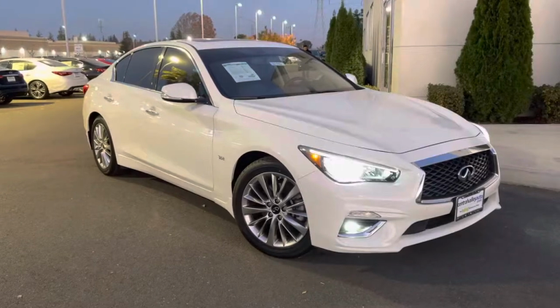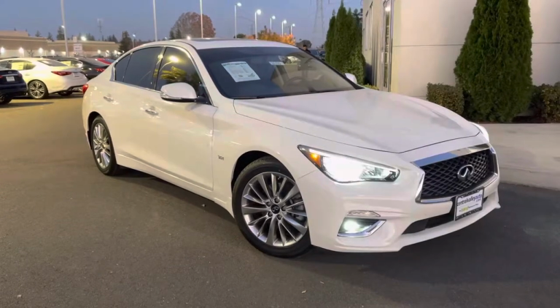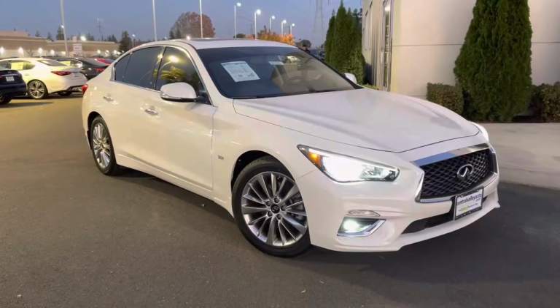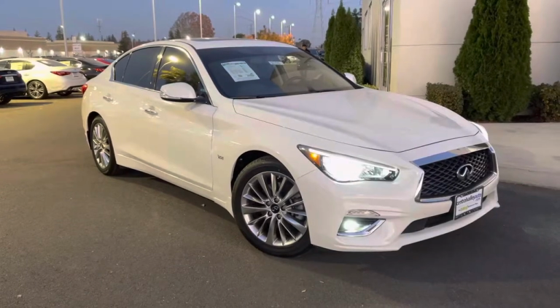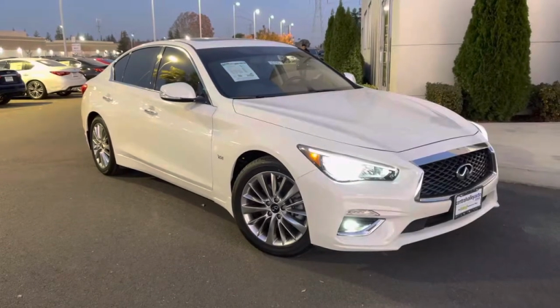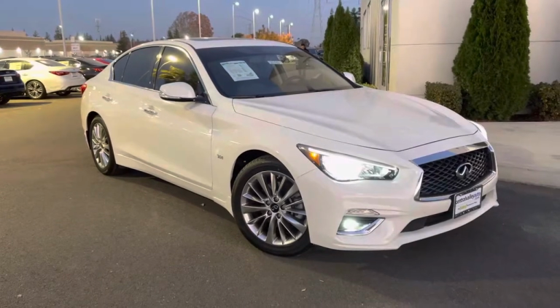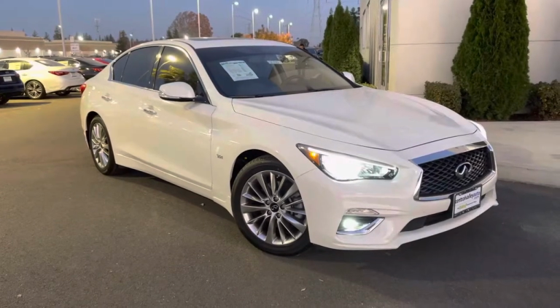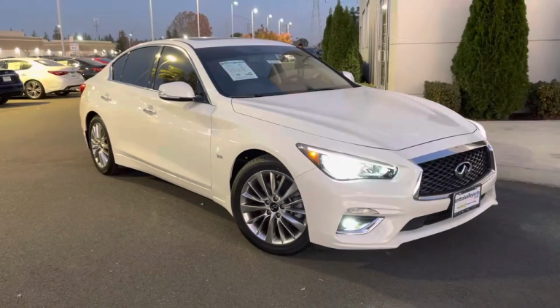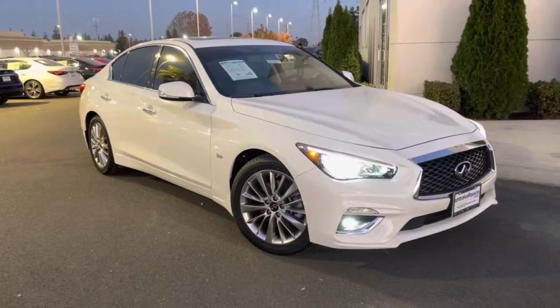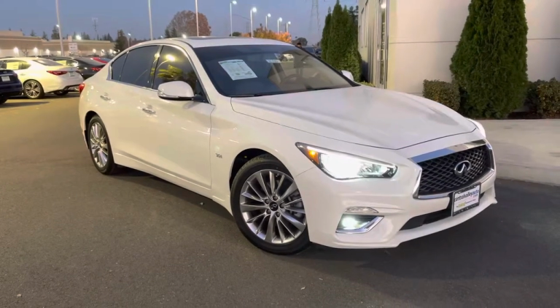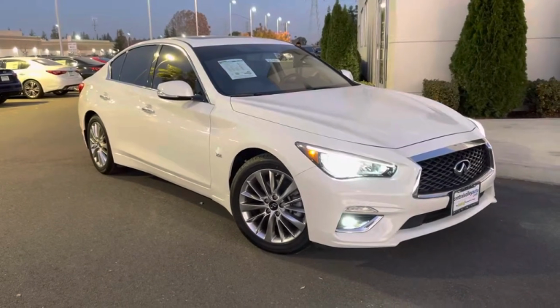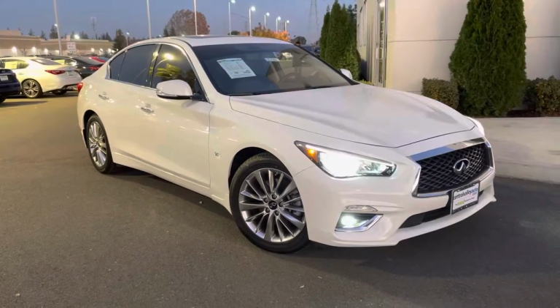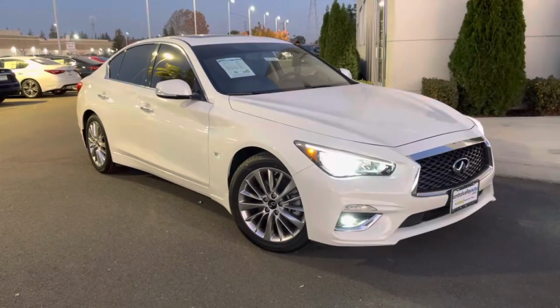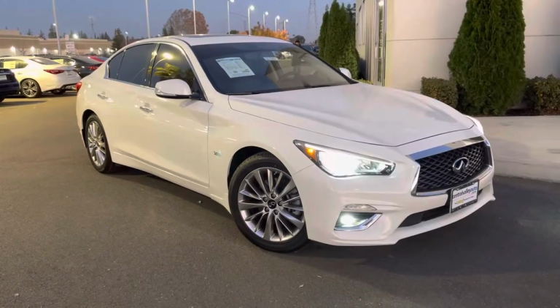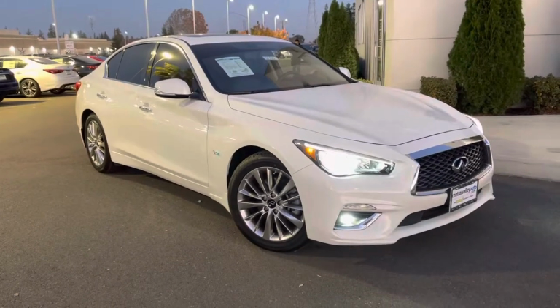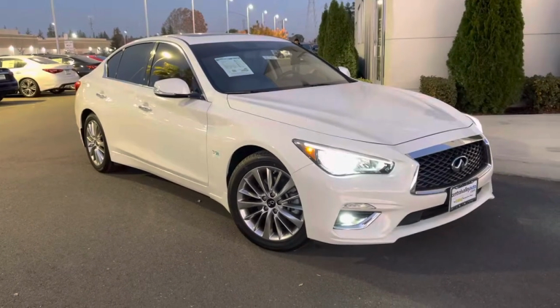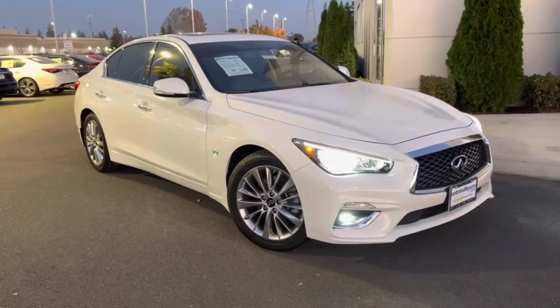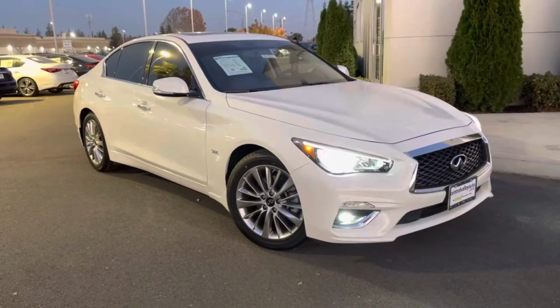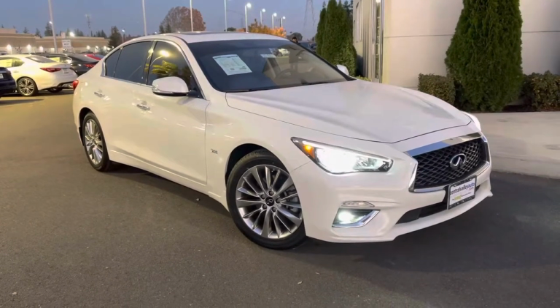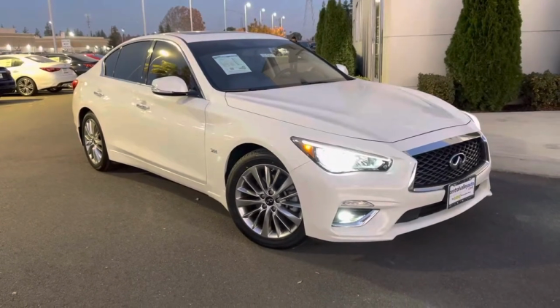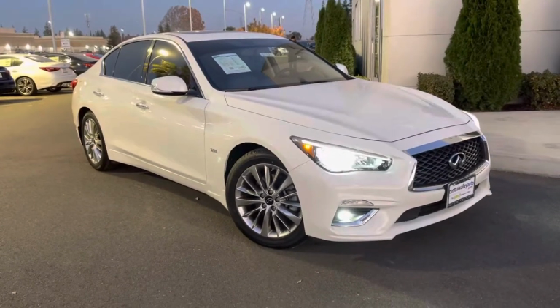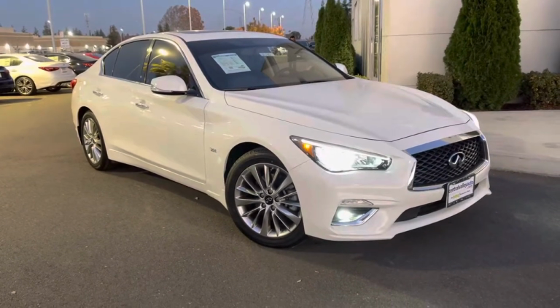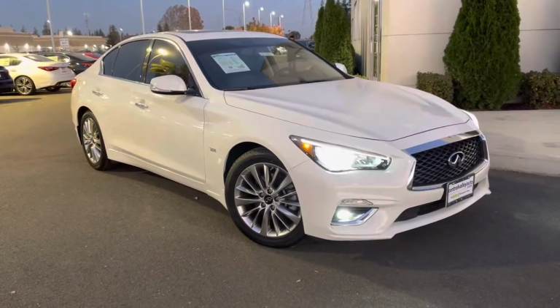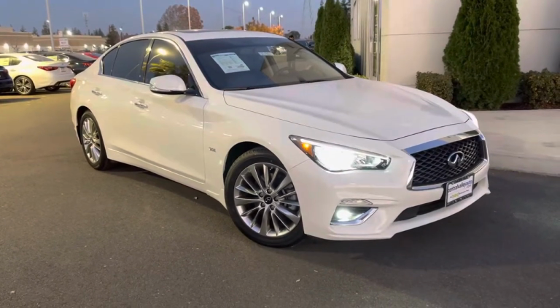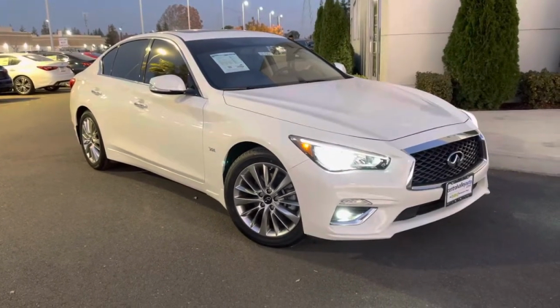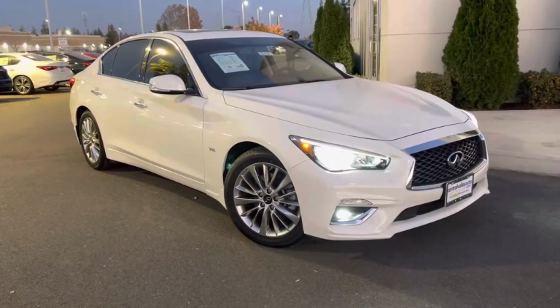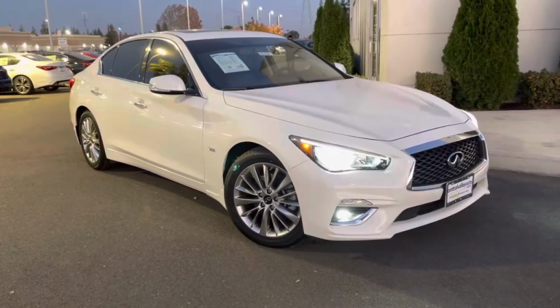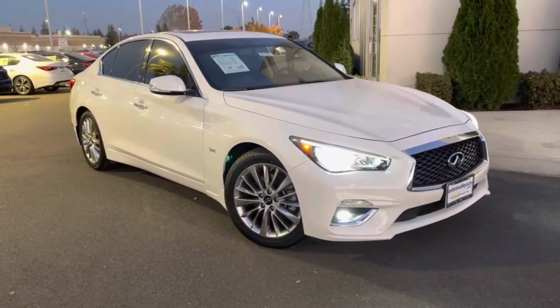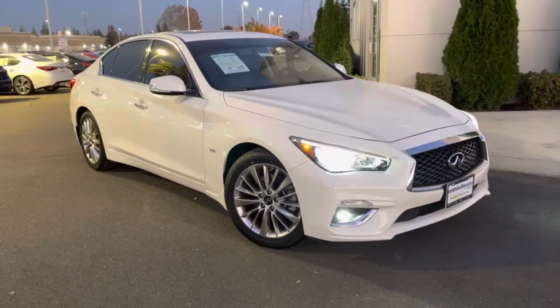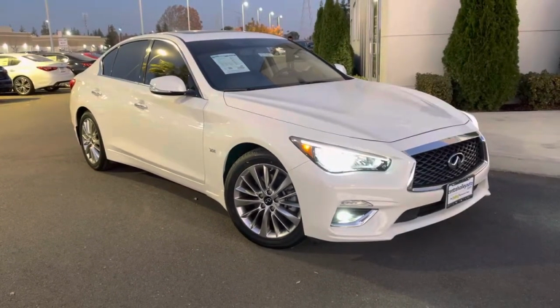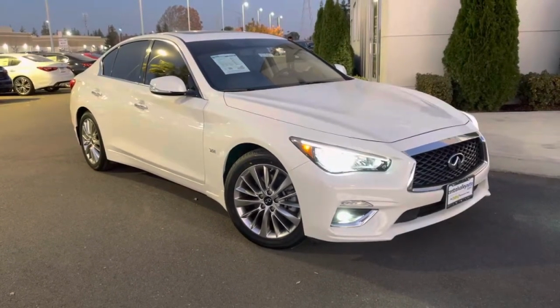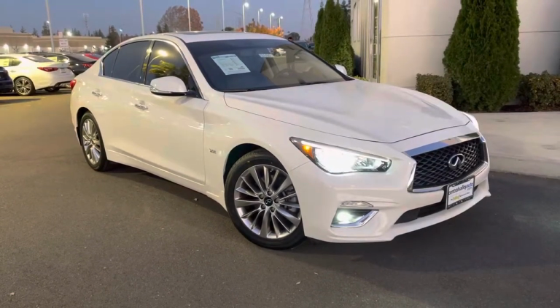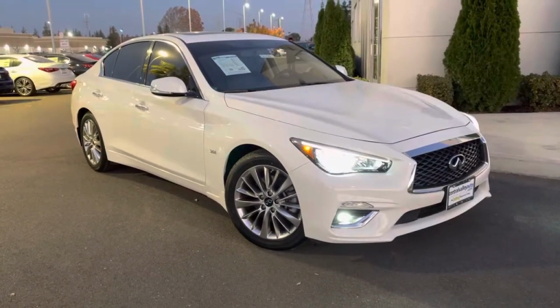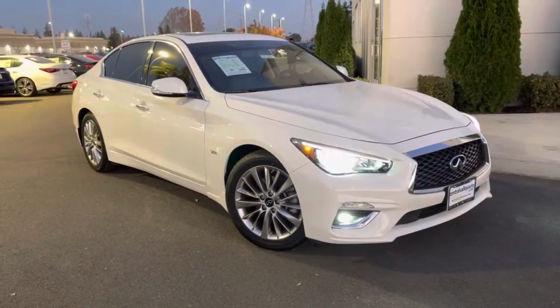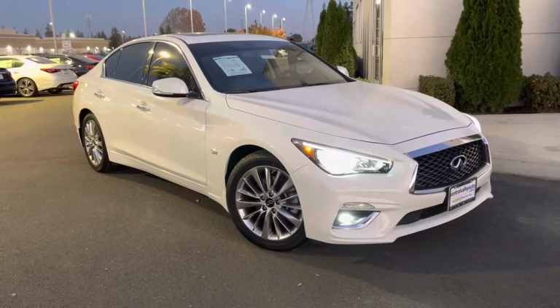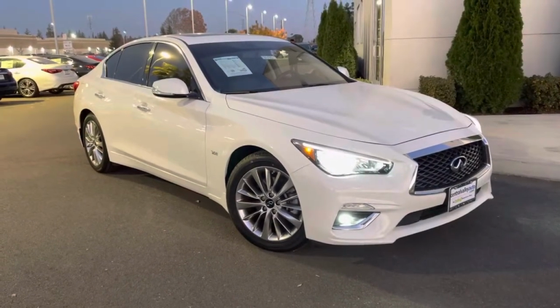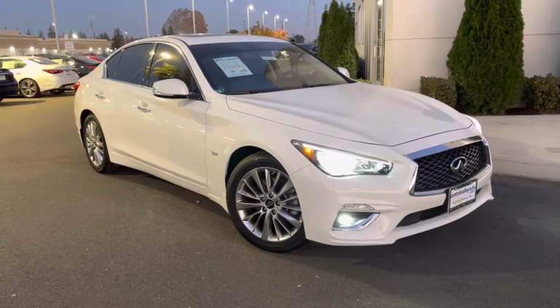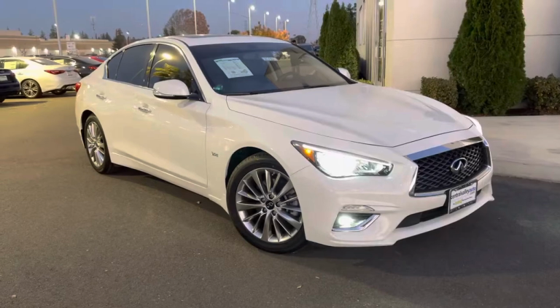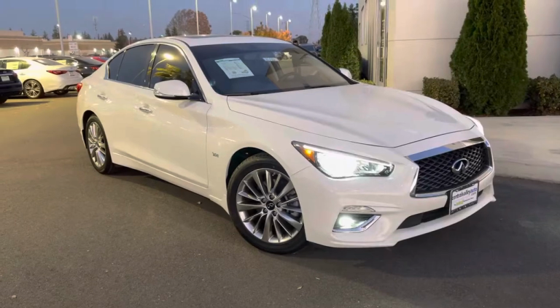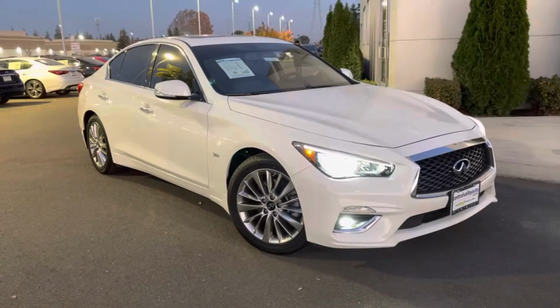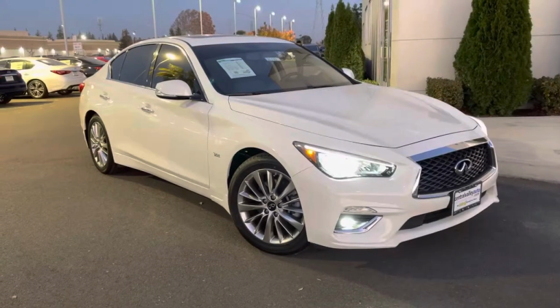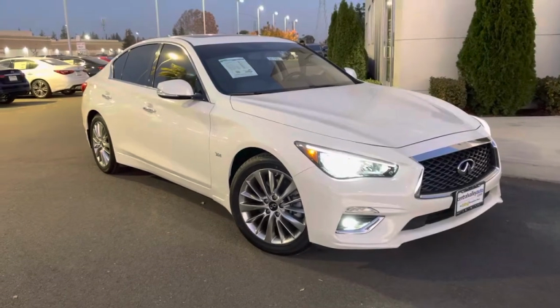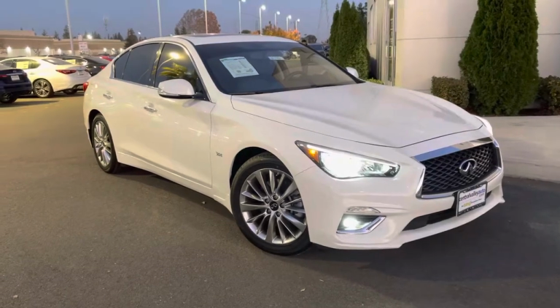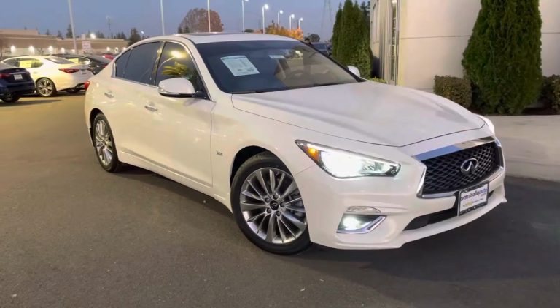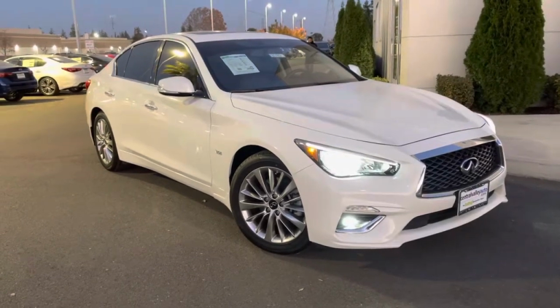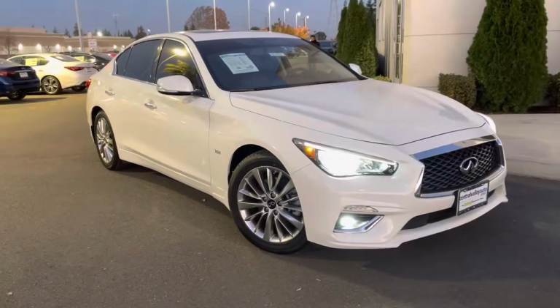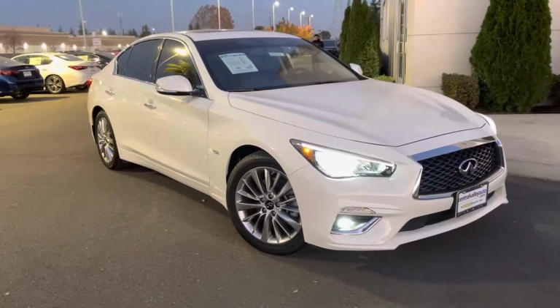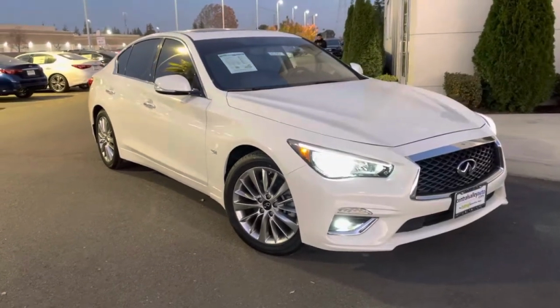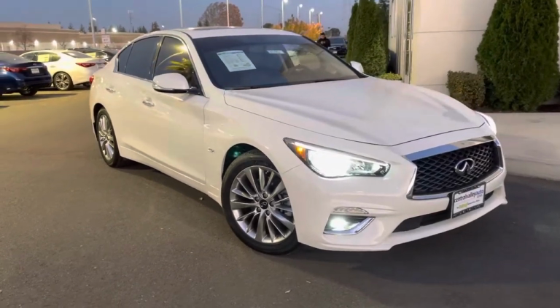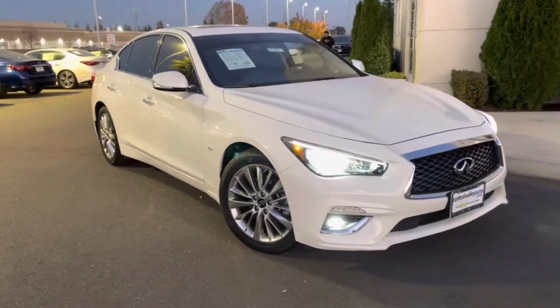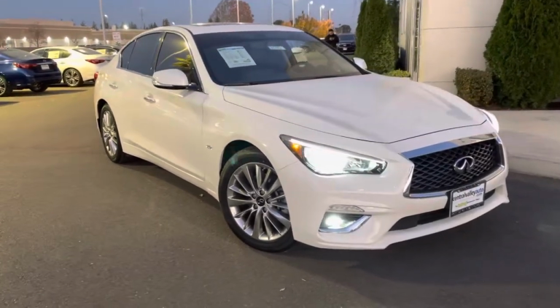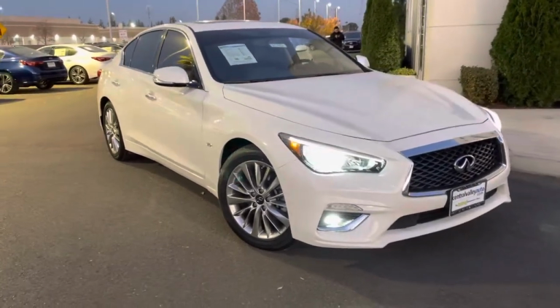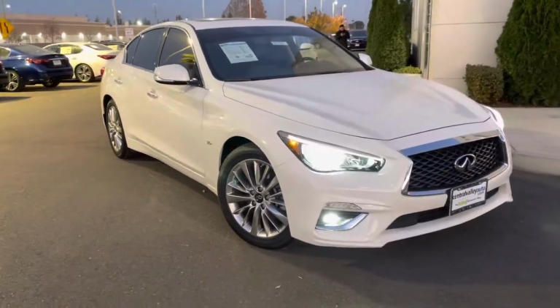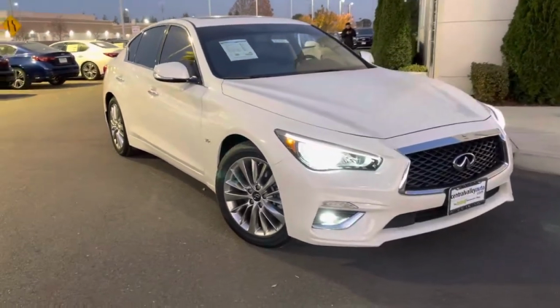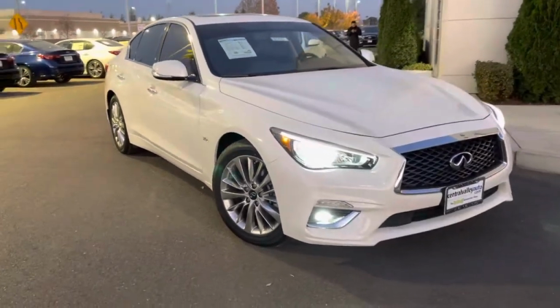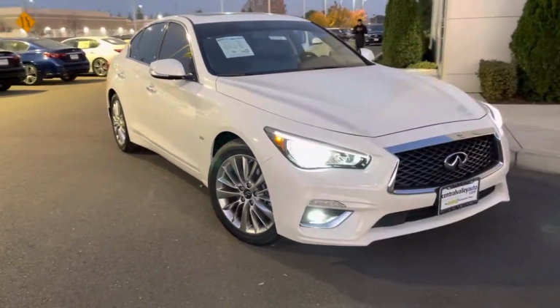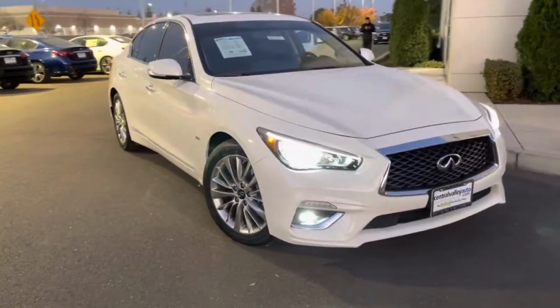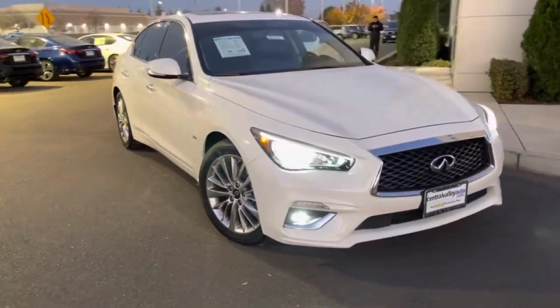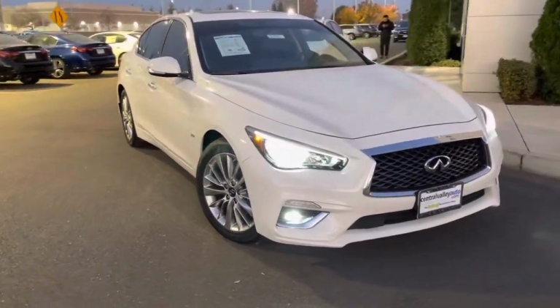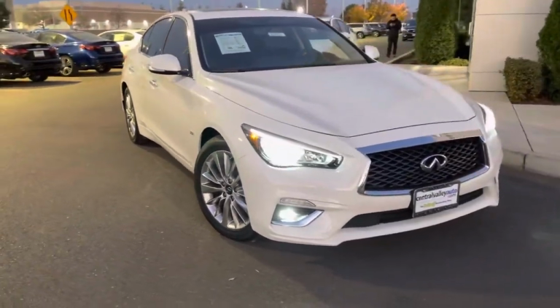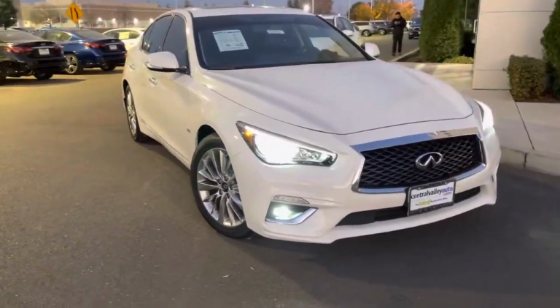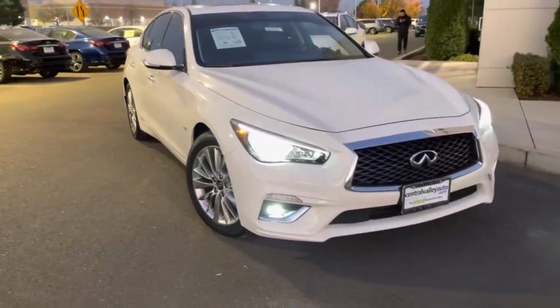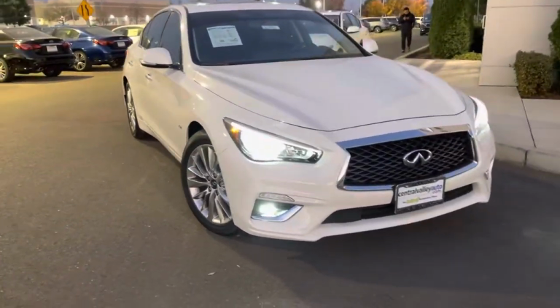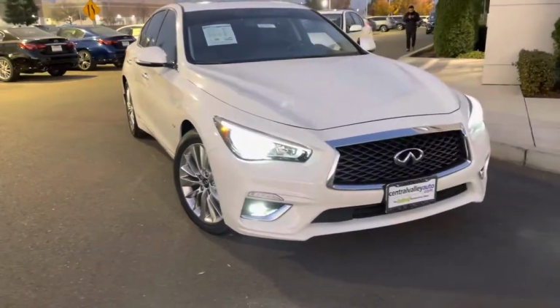Good evening, this is Tyler with Infiniti of Modesto. Here I have that 2019 certified pre-owned Infiniti Q50 that I wanted to show you.